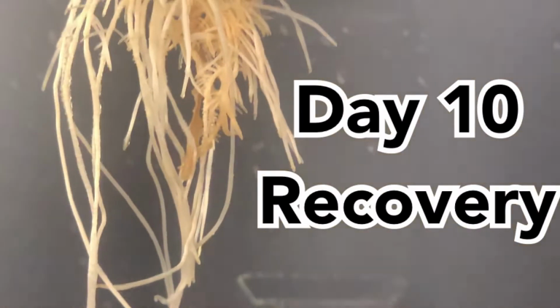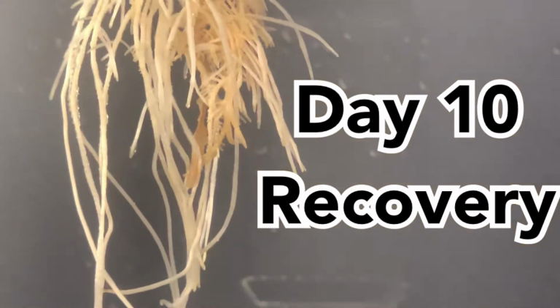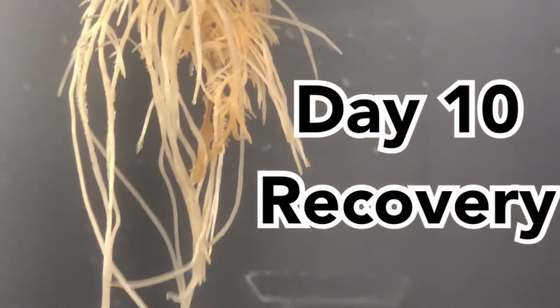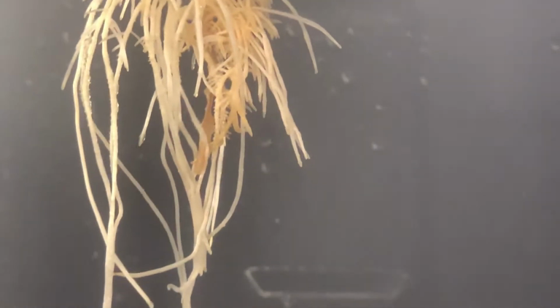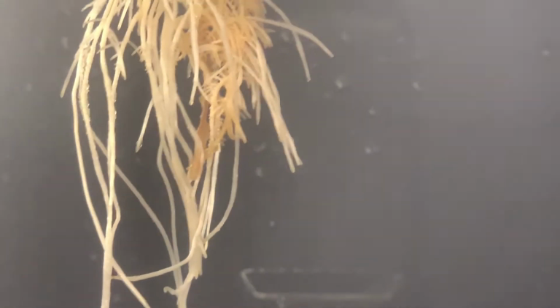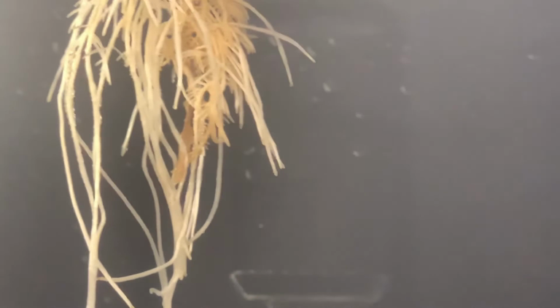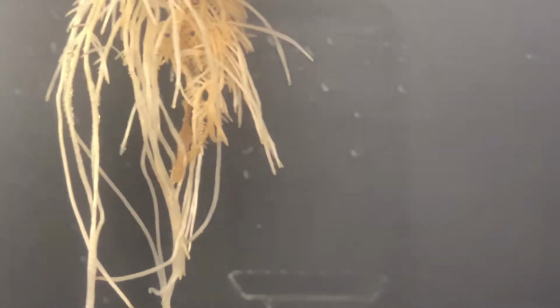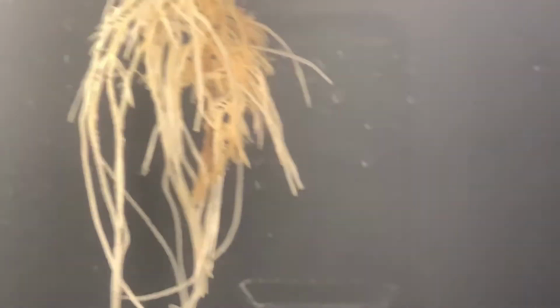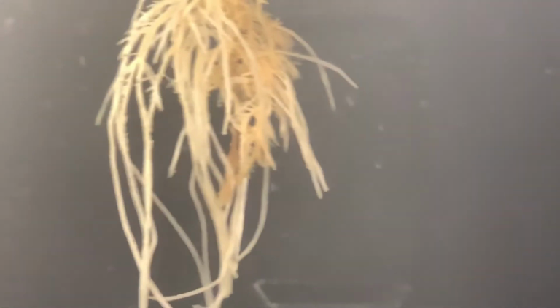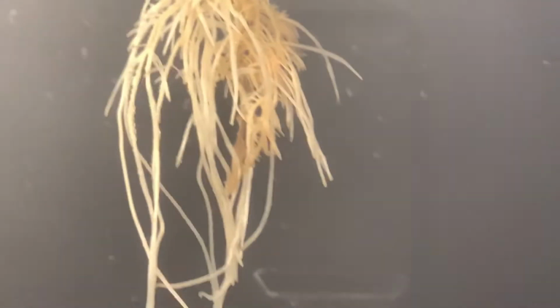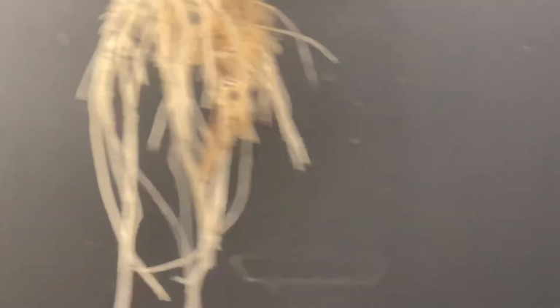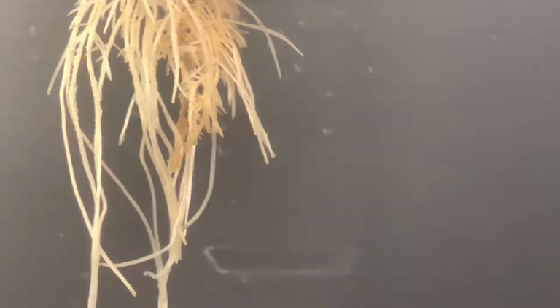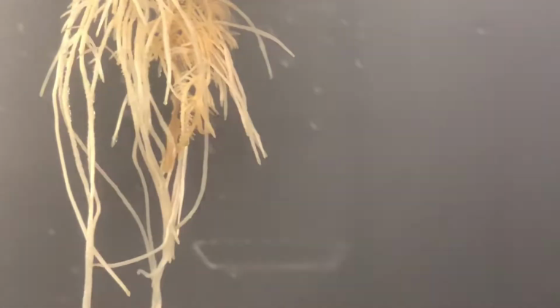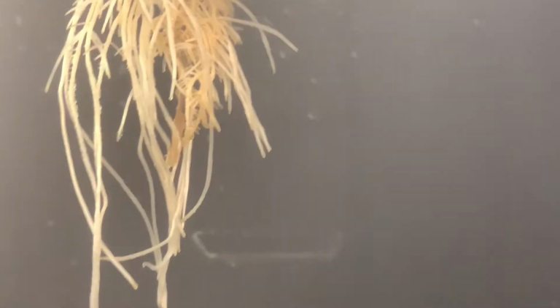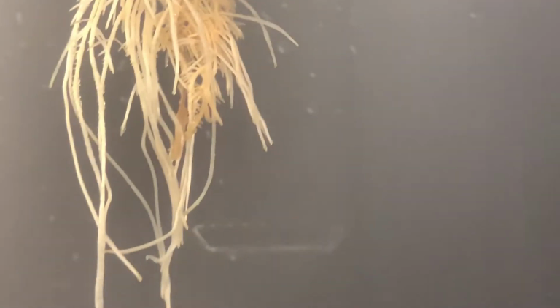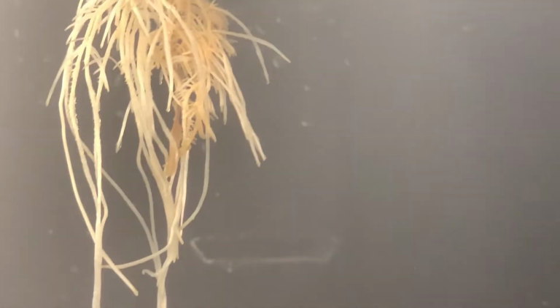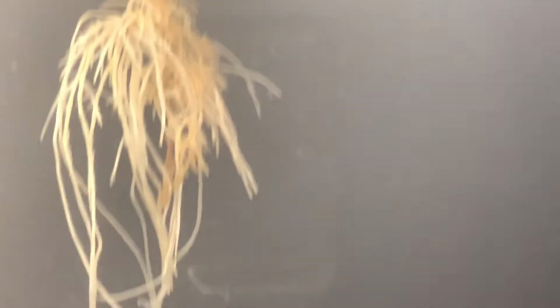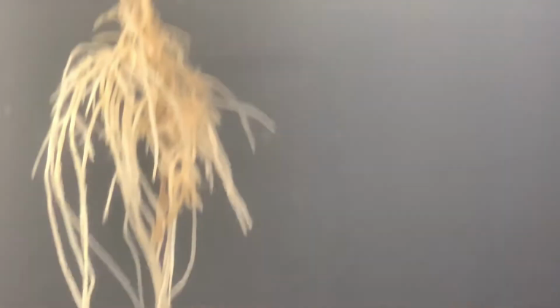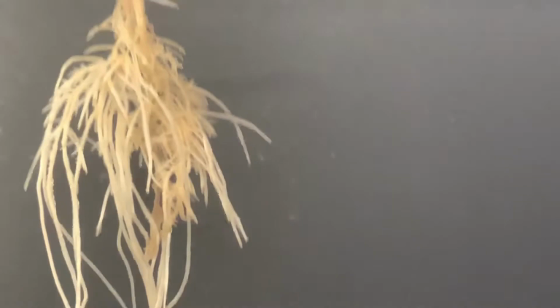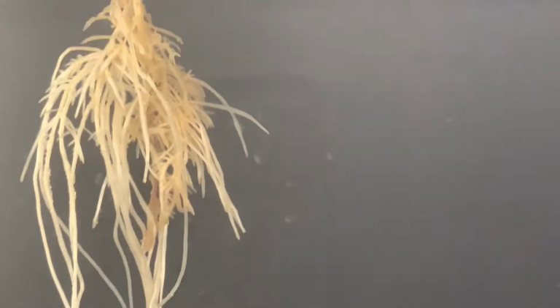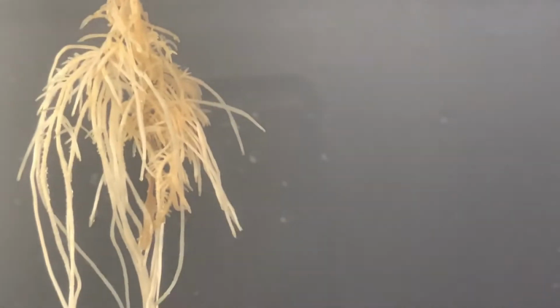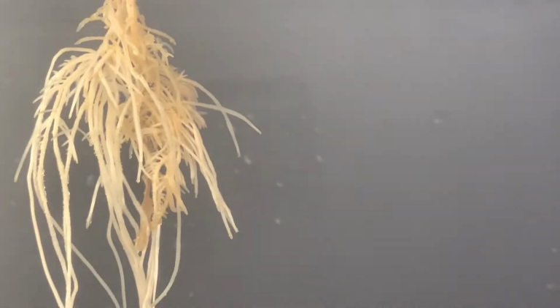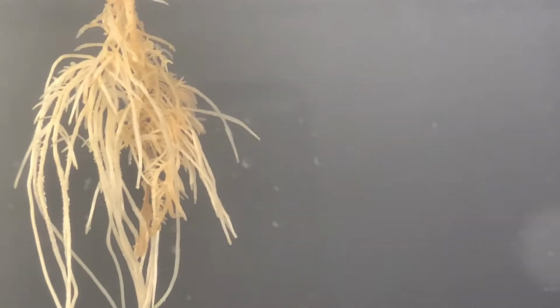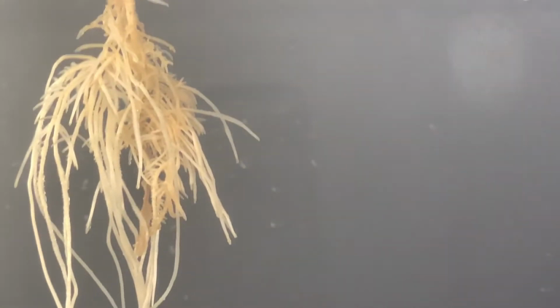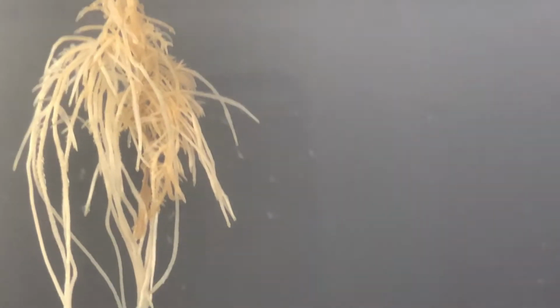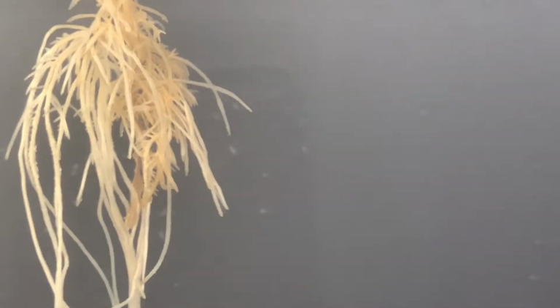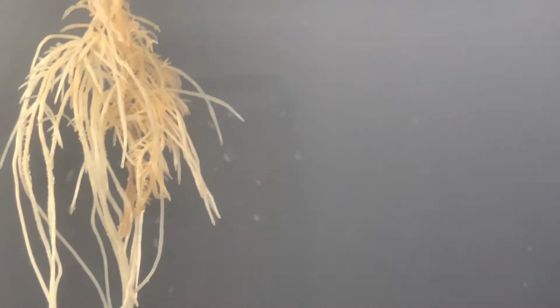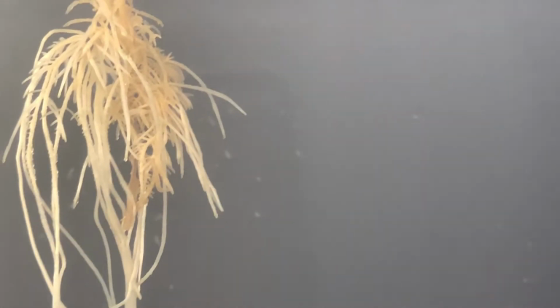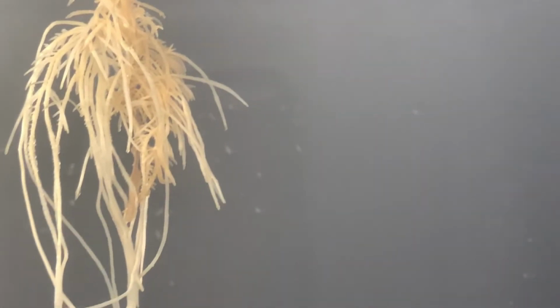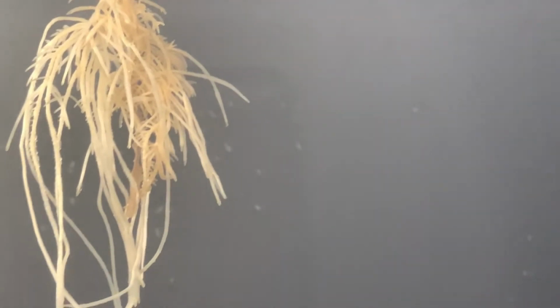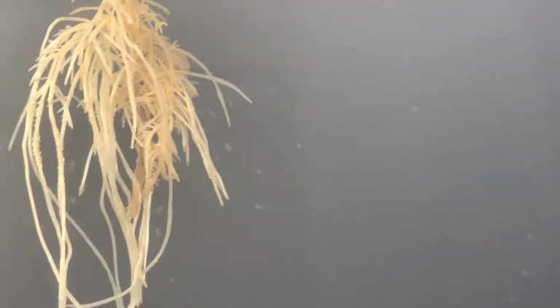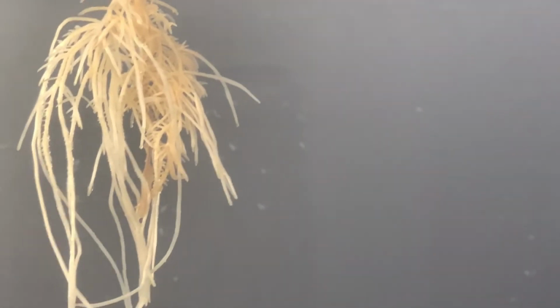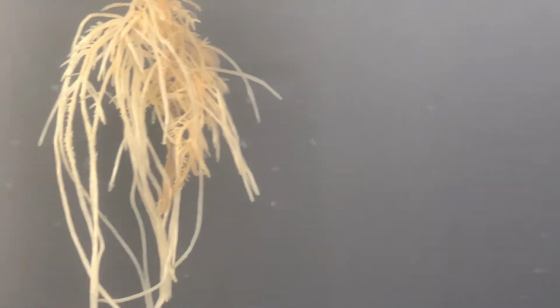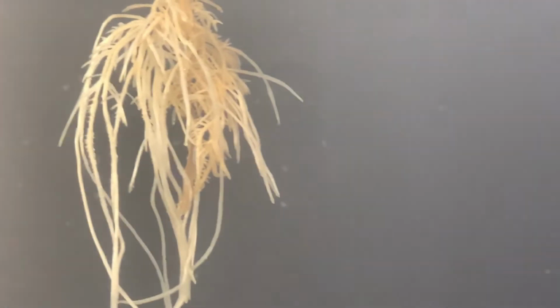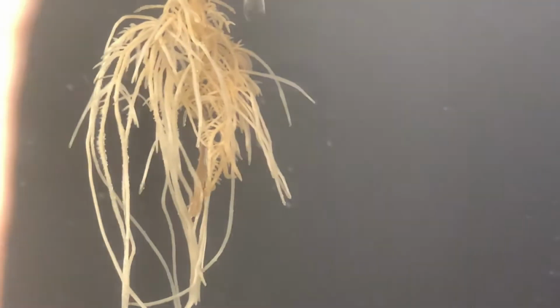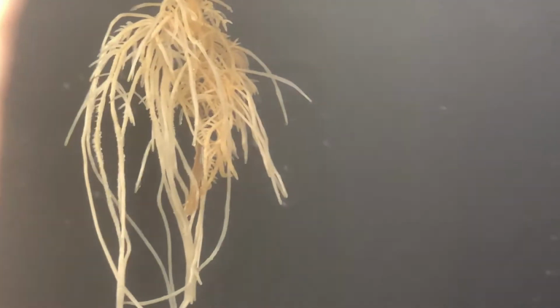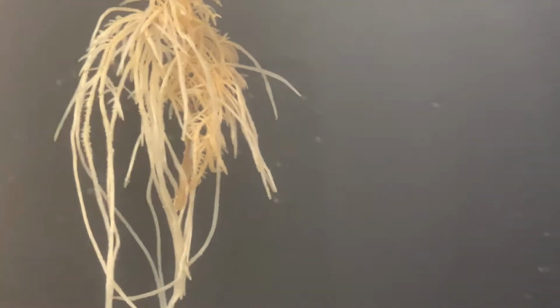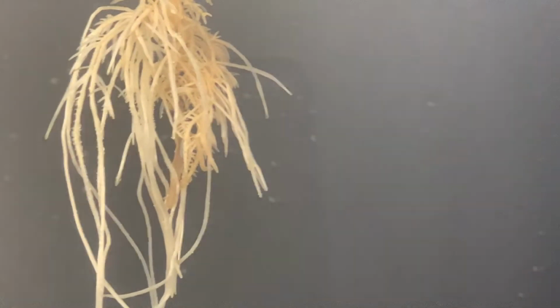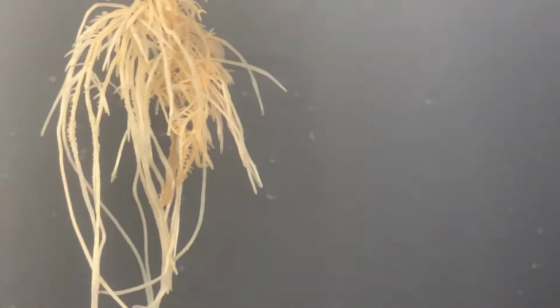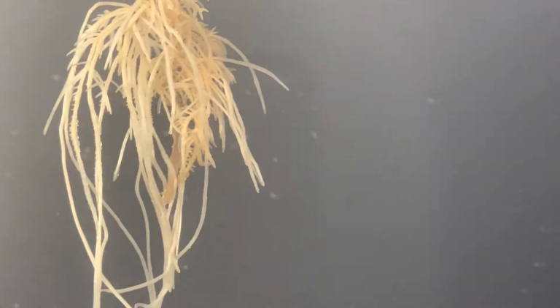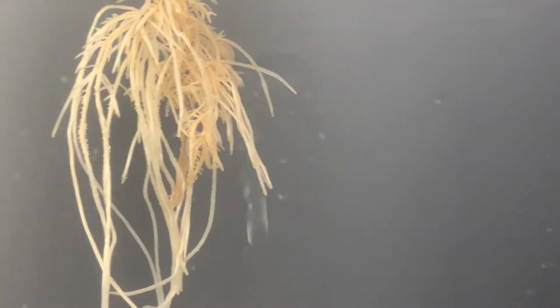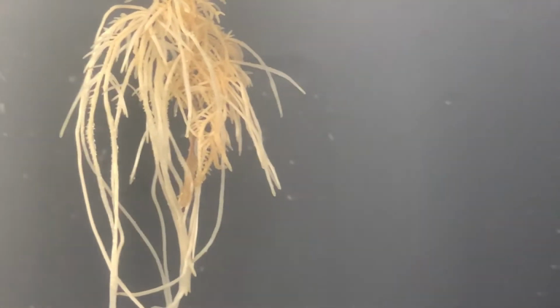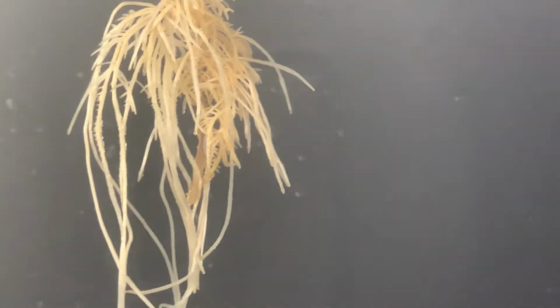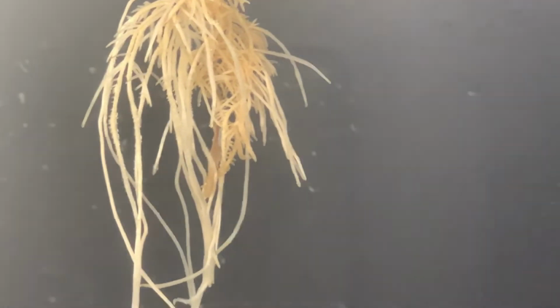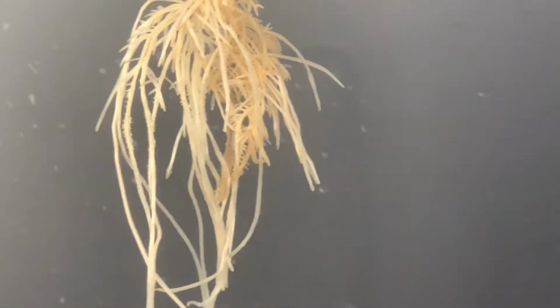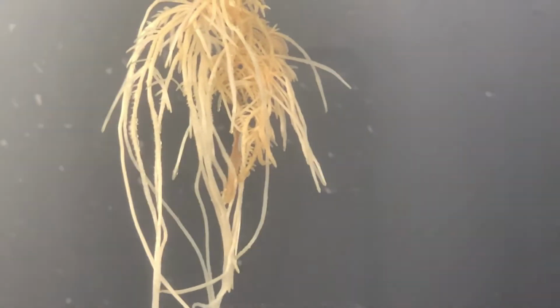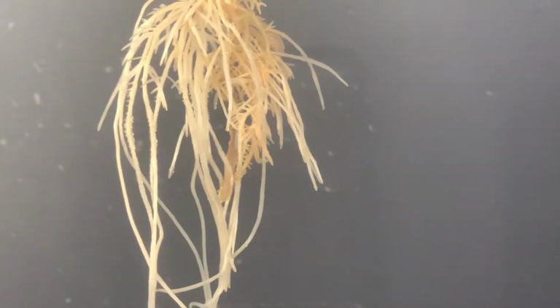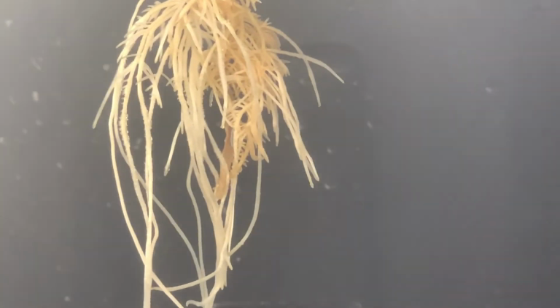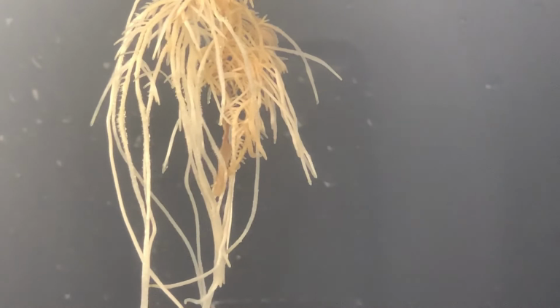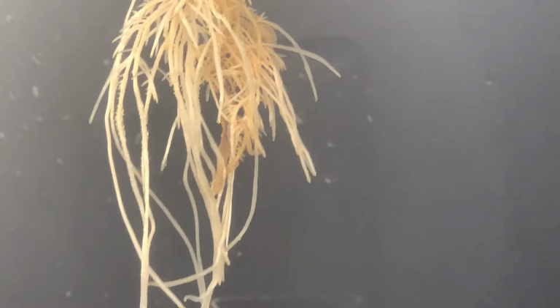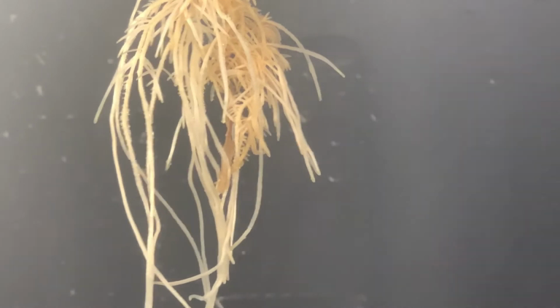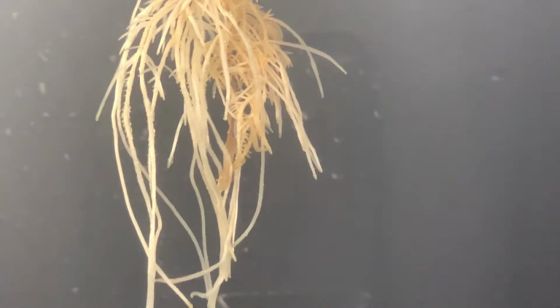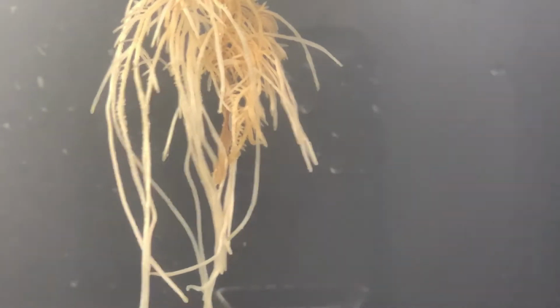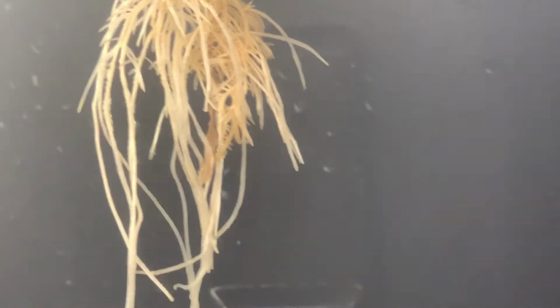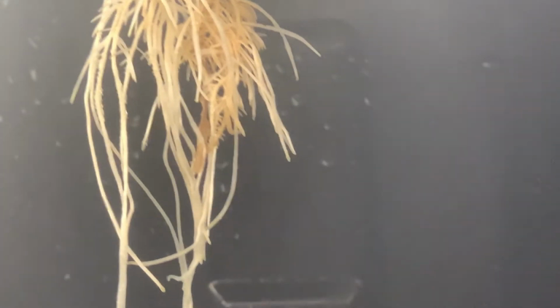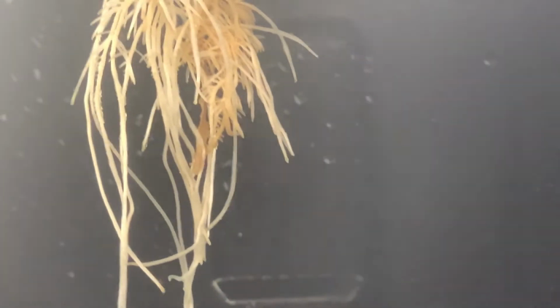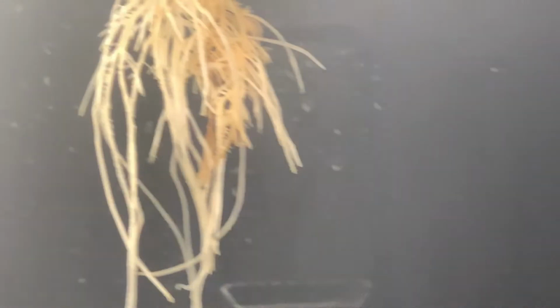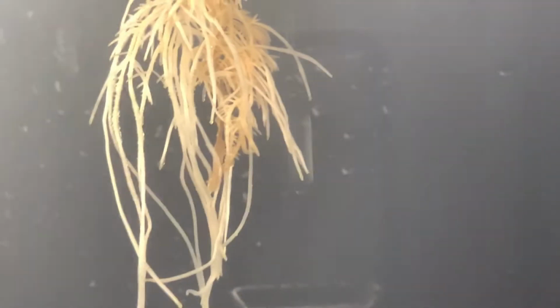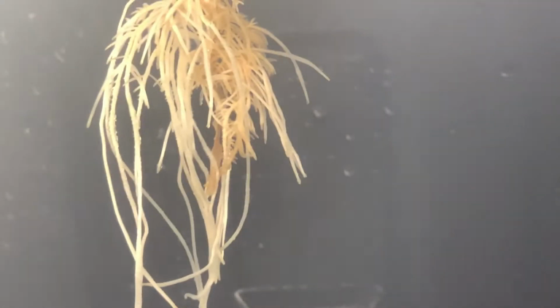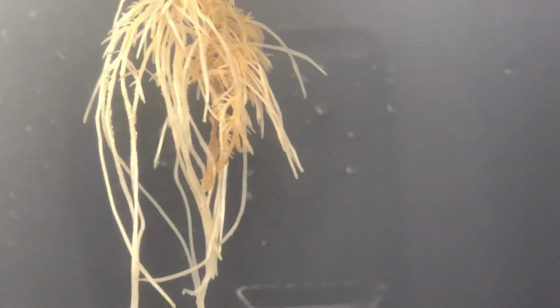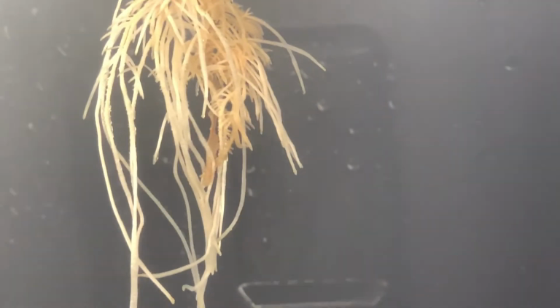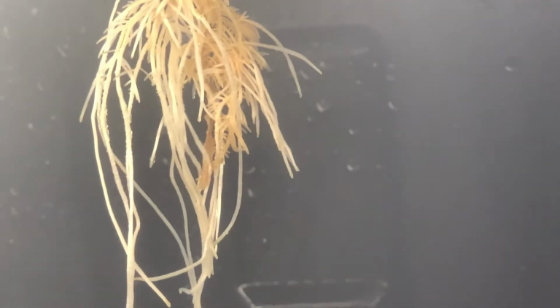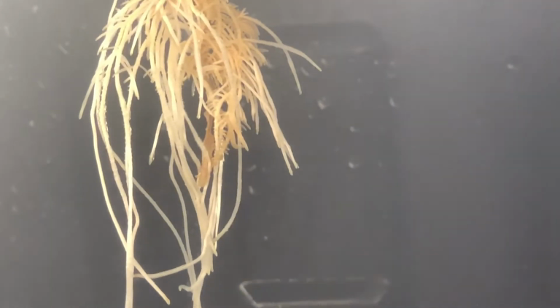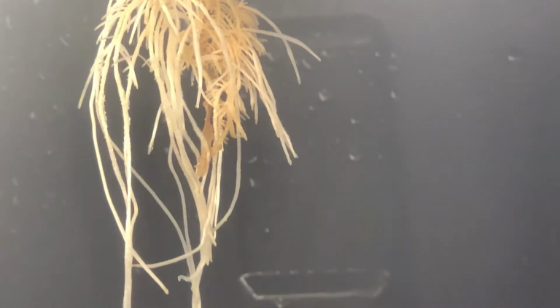Day ten — this was very reassuring to see. Her roots have grown significantly and the brown coloring is diminishing by the day.